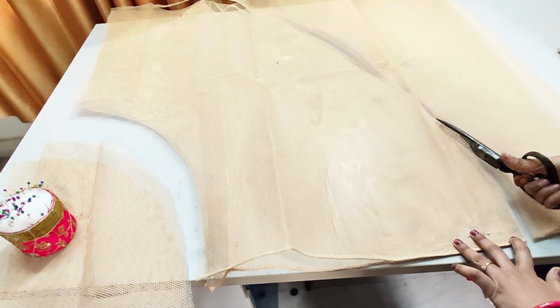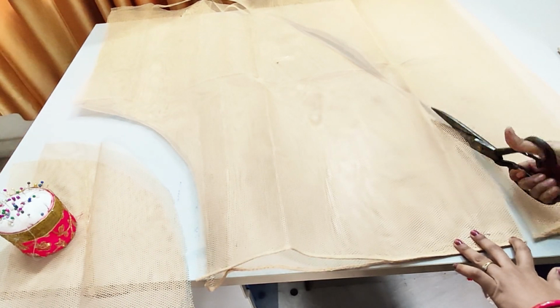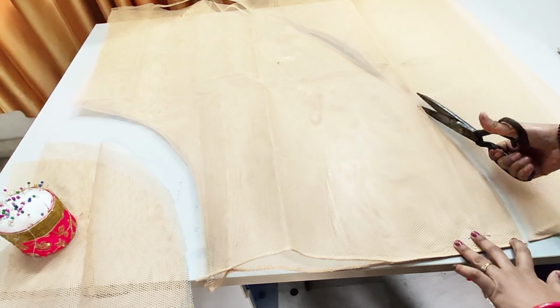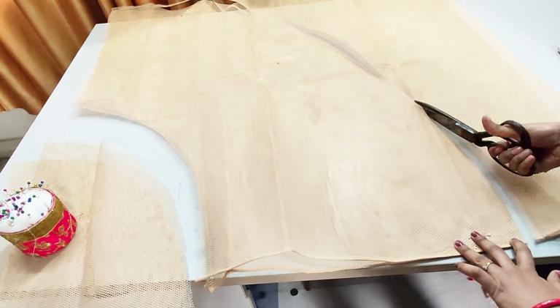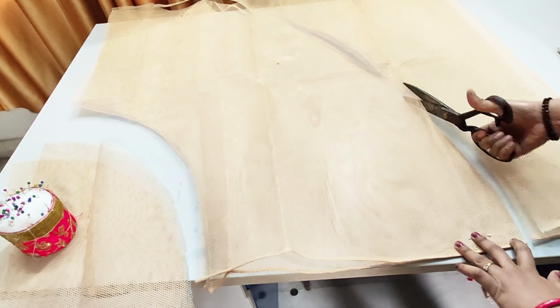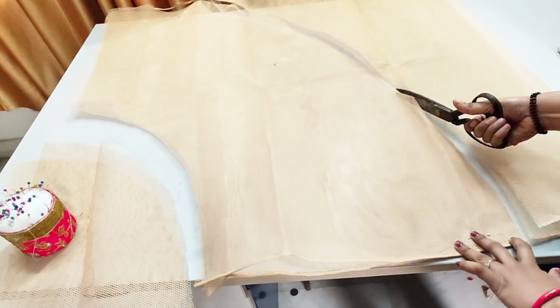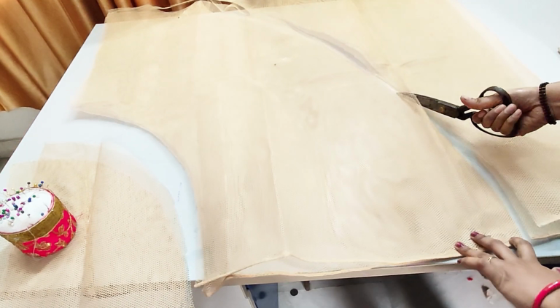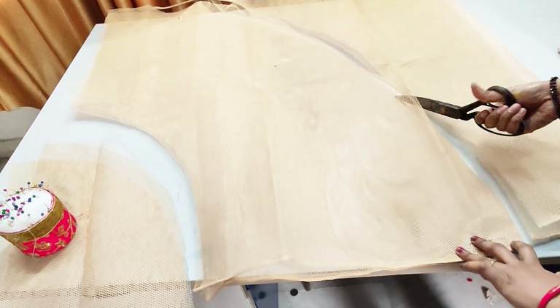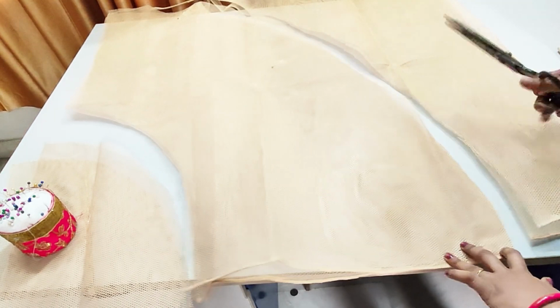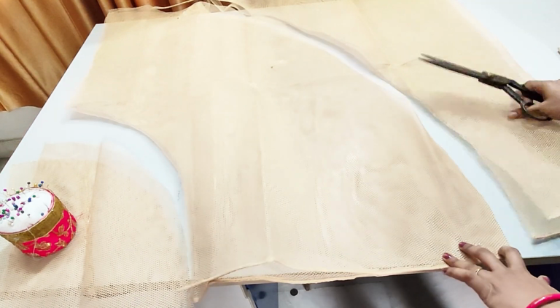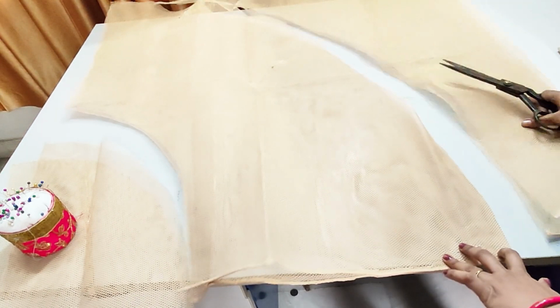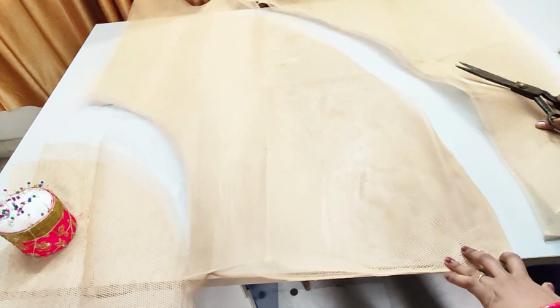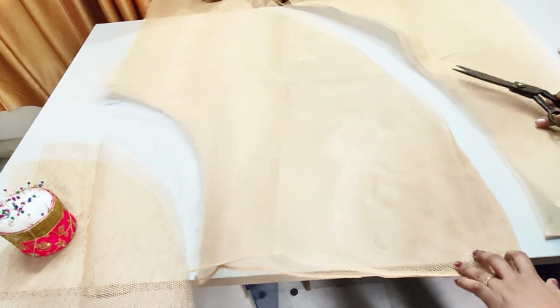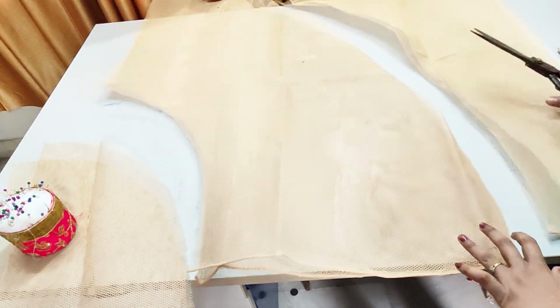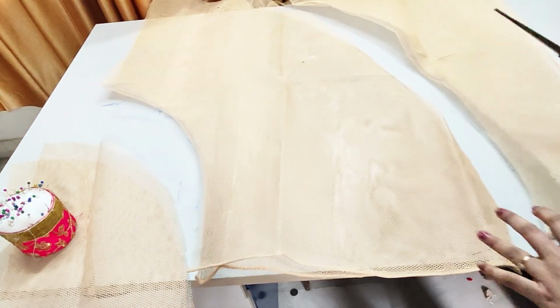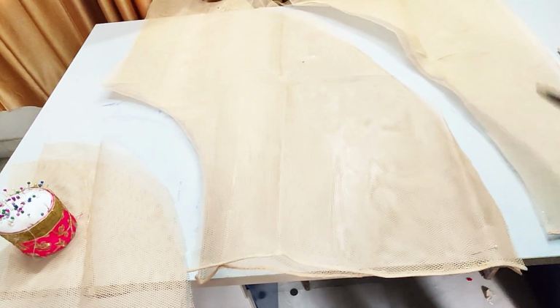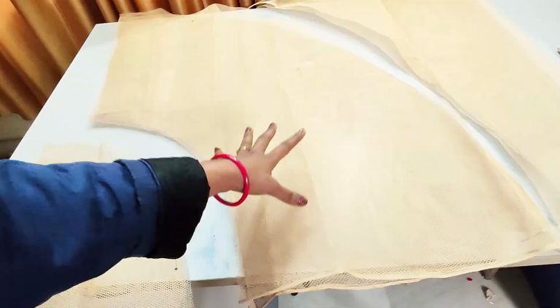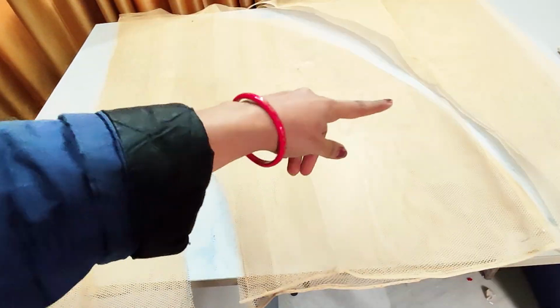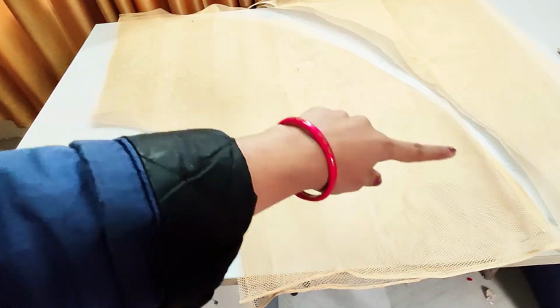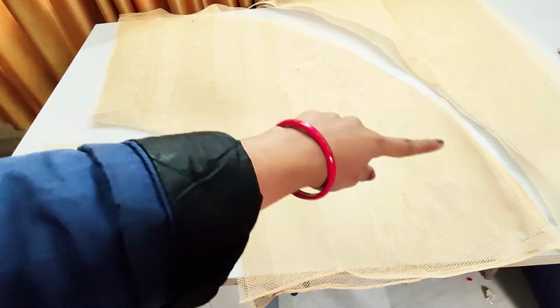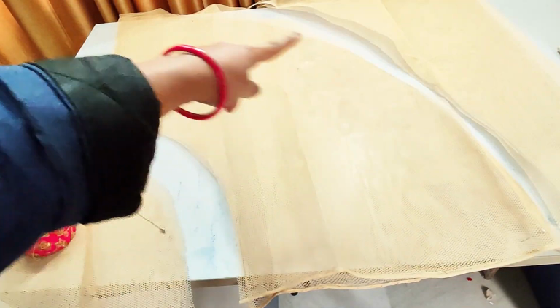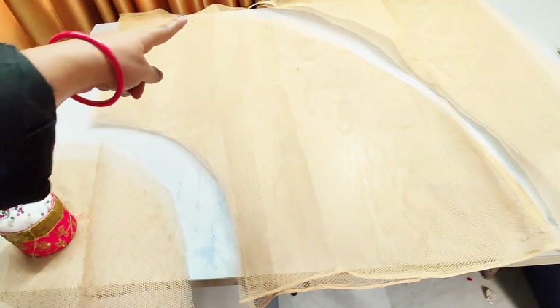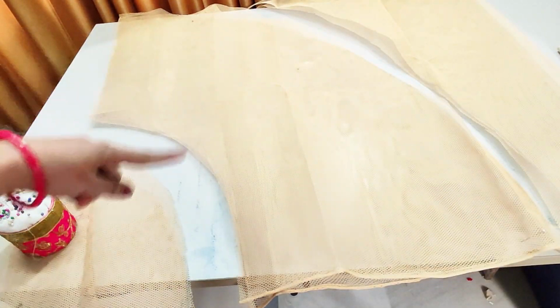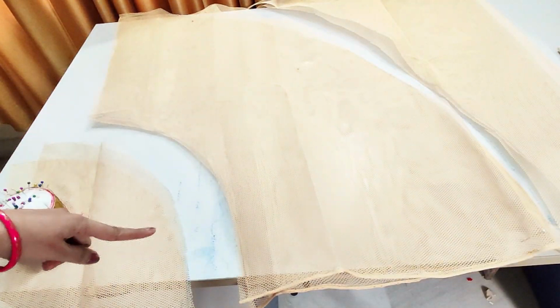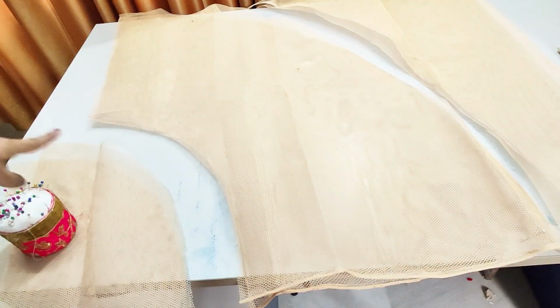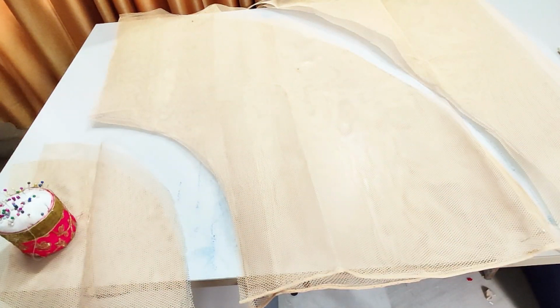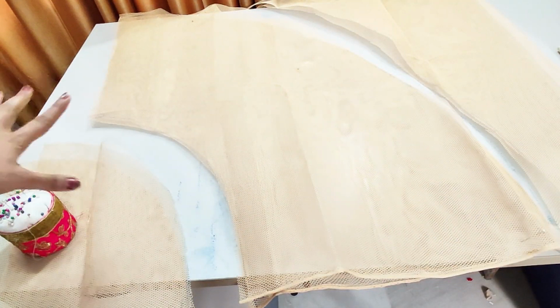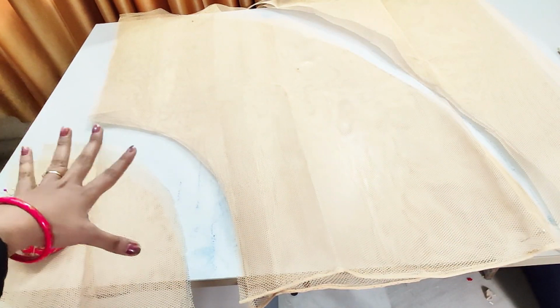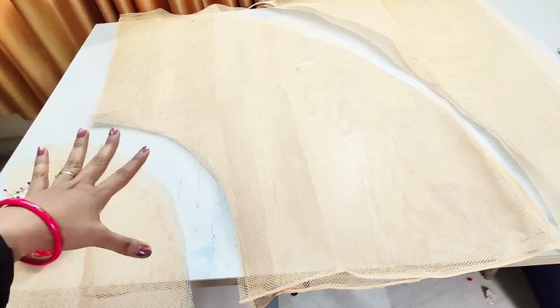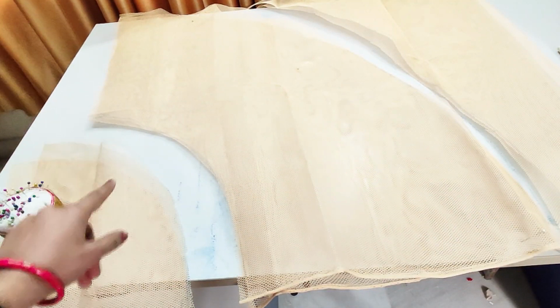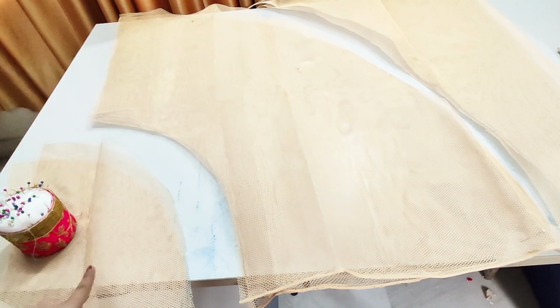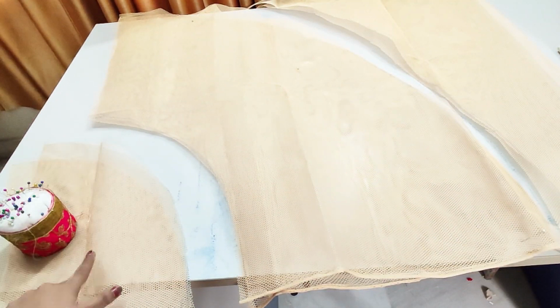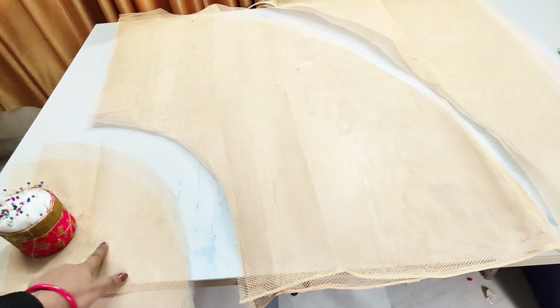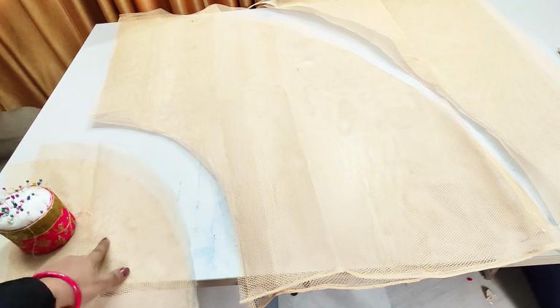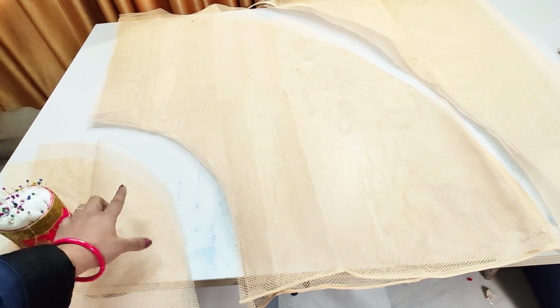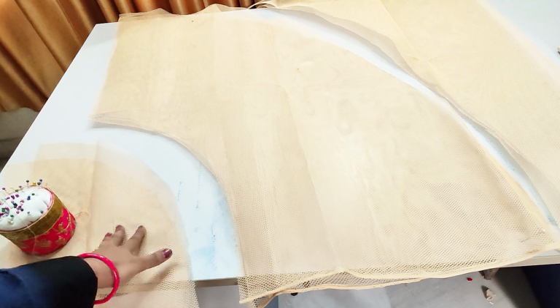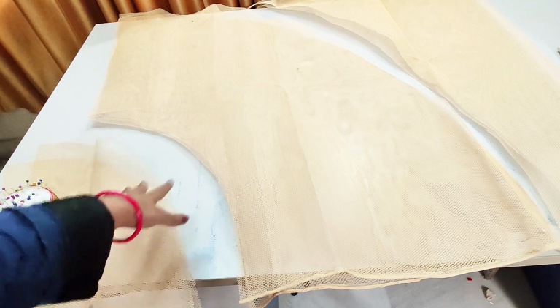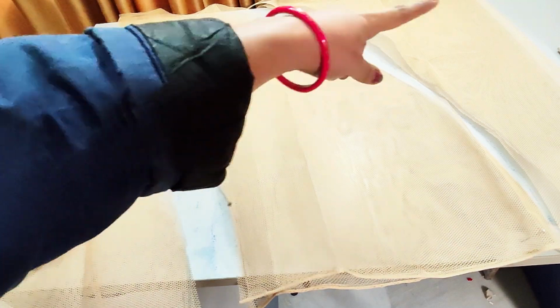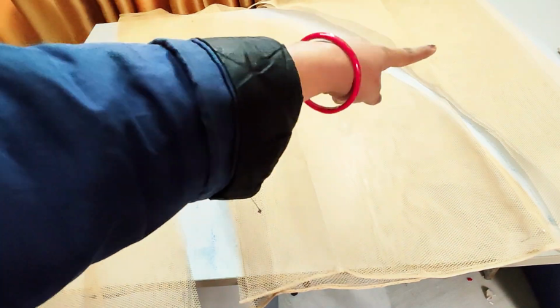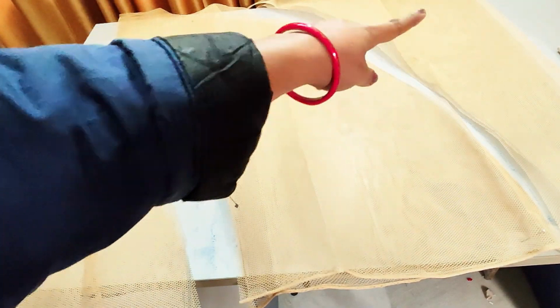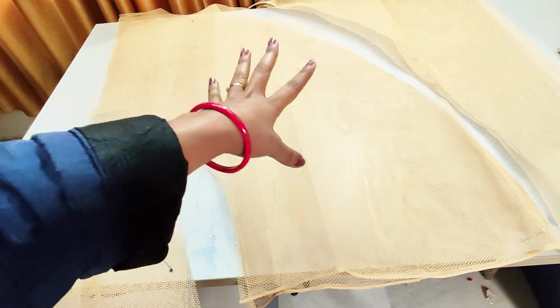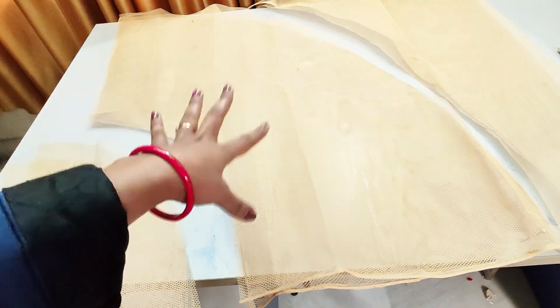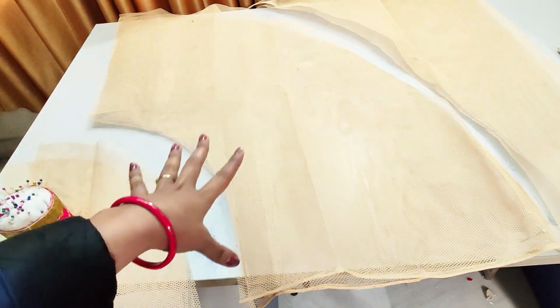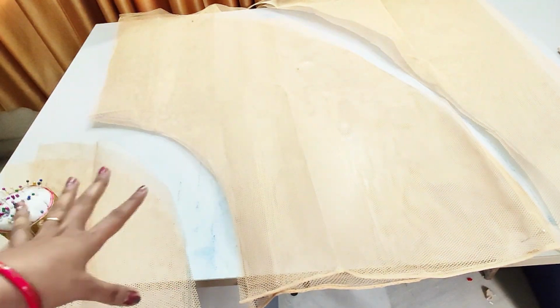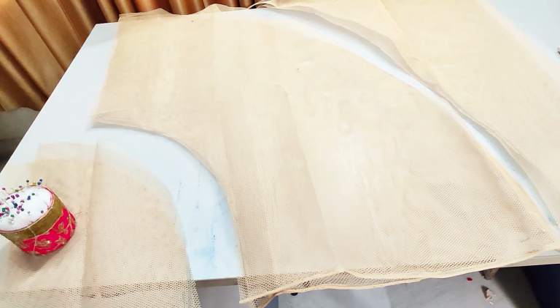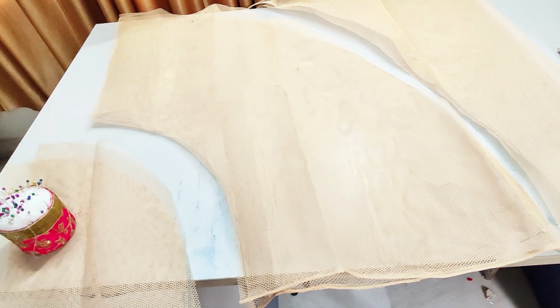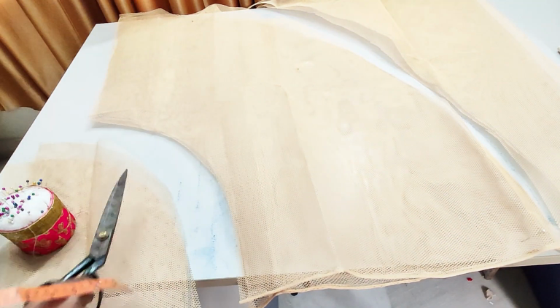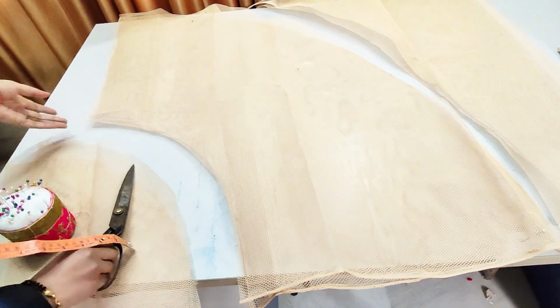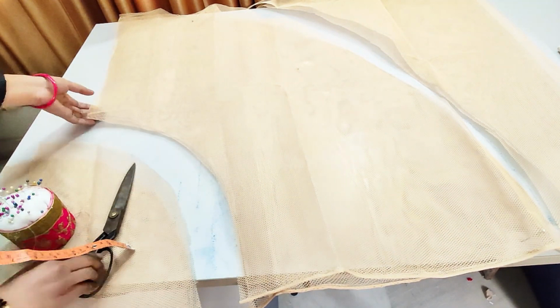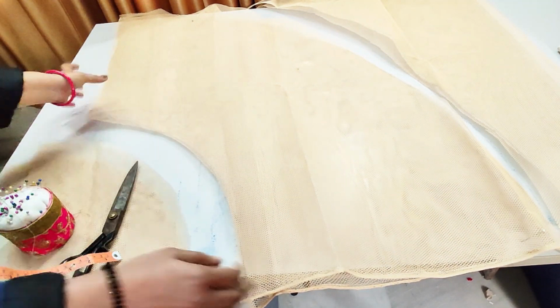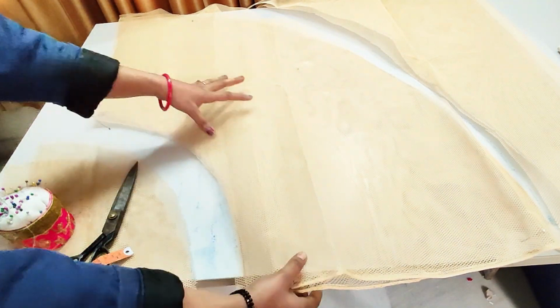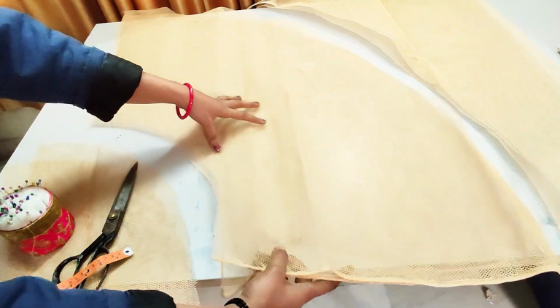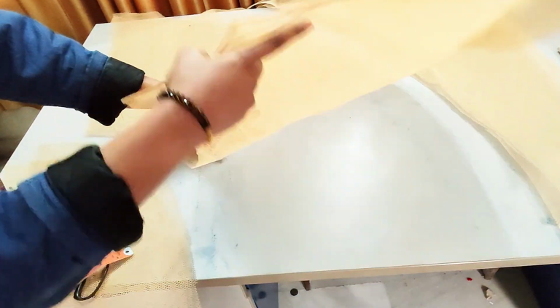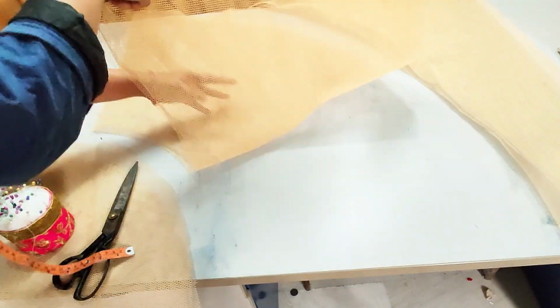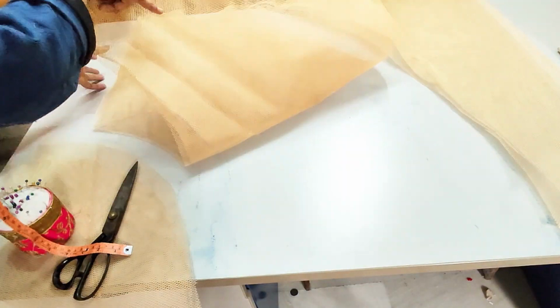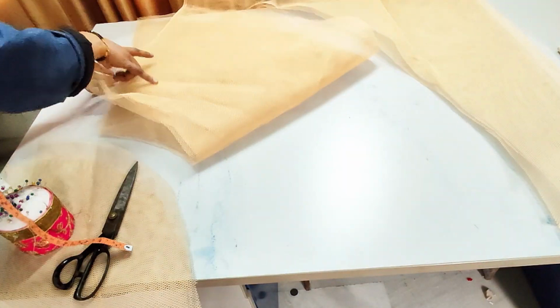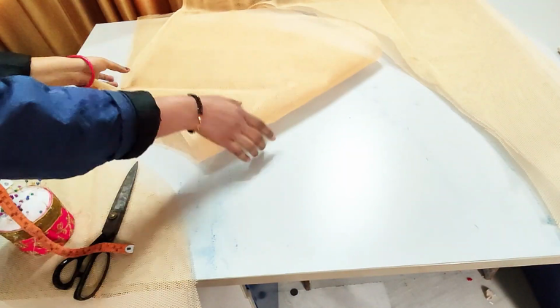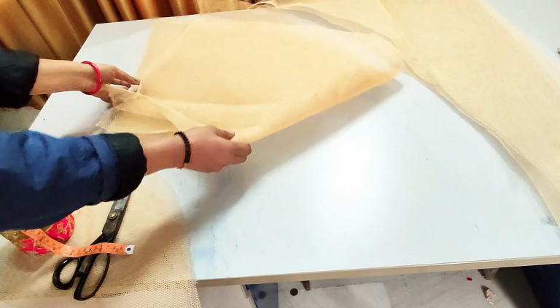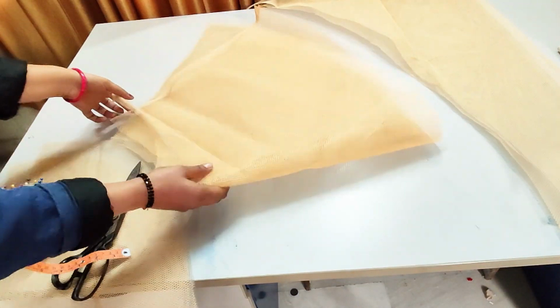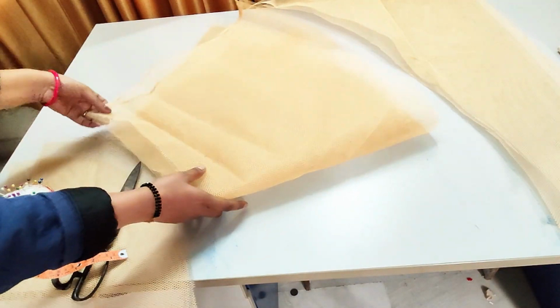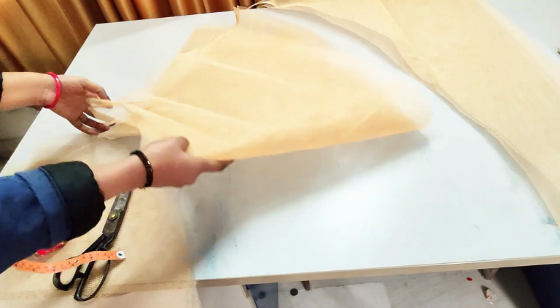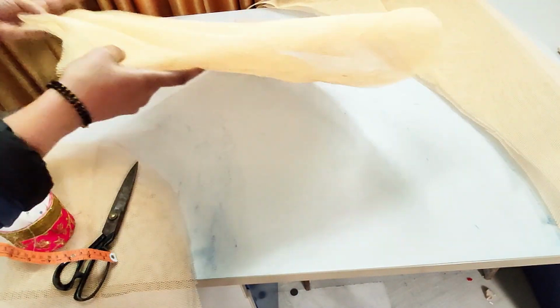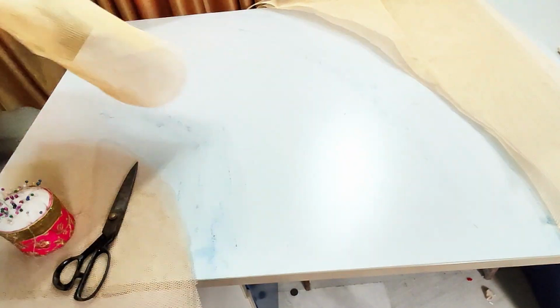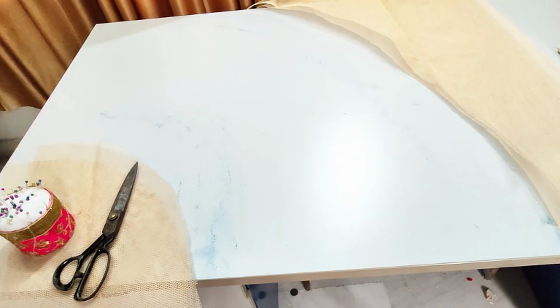We have cut two panels — one is for the front and one is for the back. After cutting the rest of the can-can, we will cut the strips.